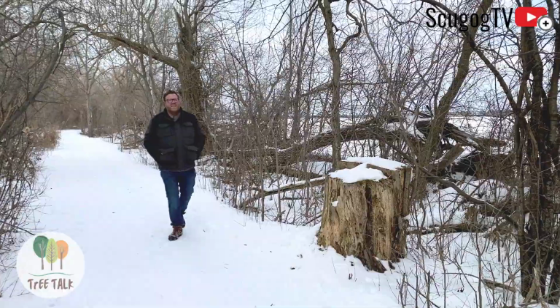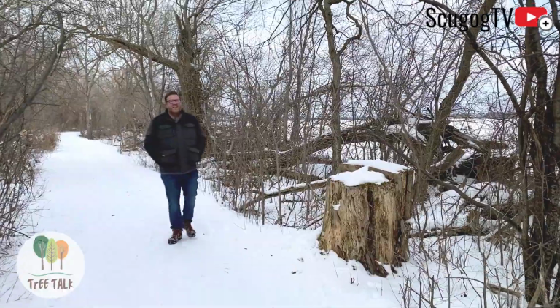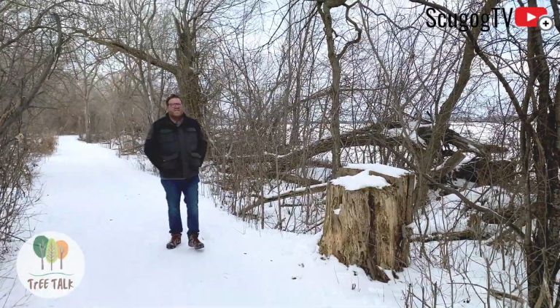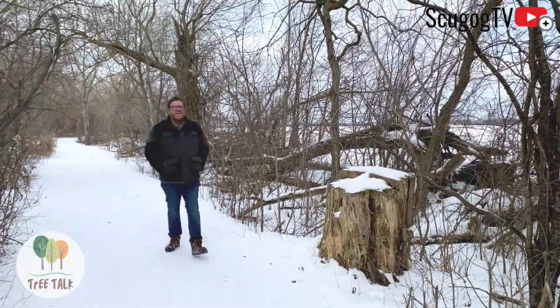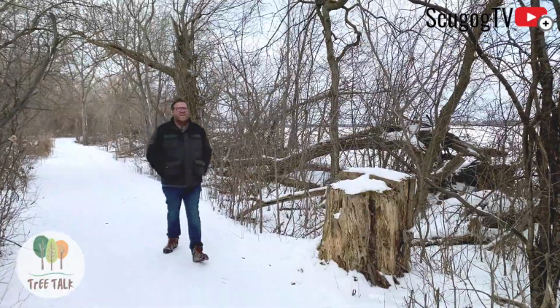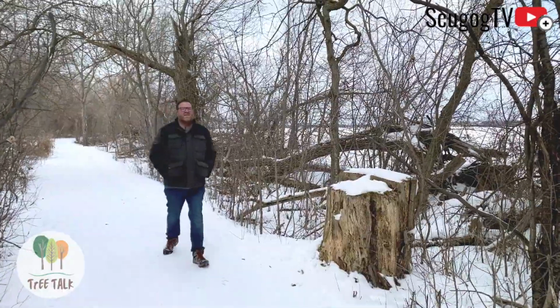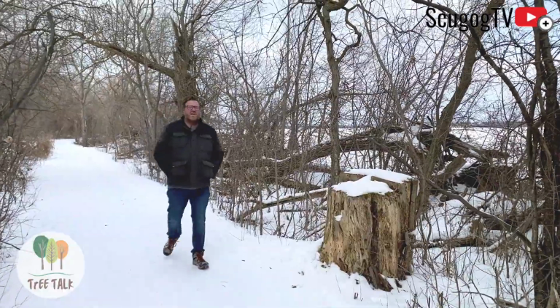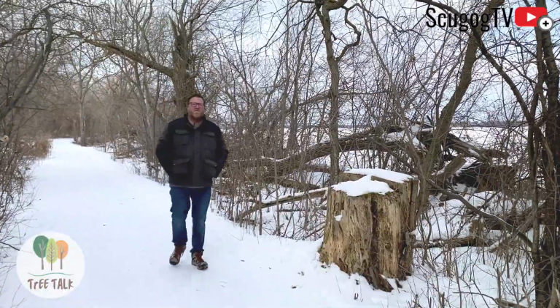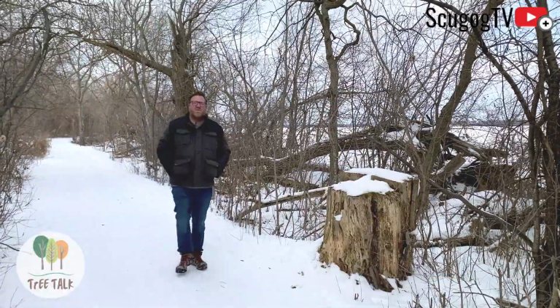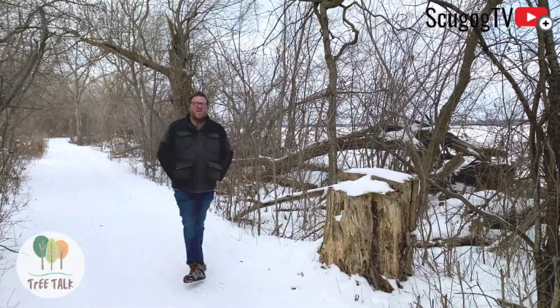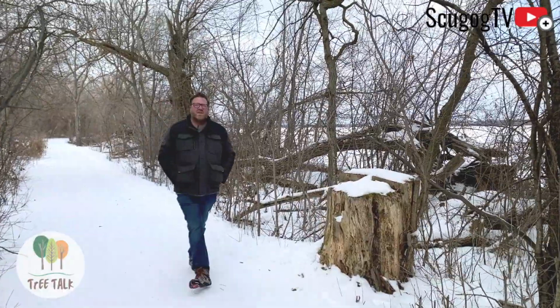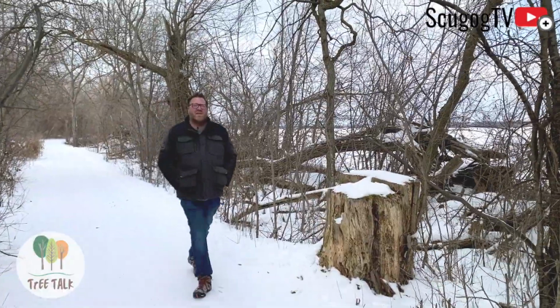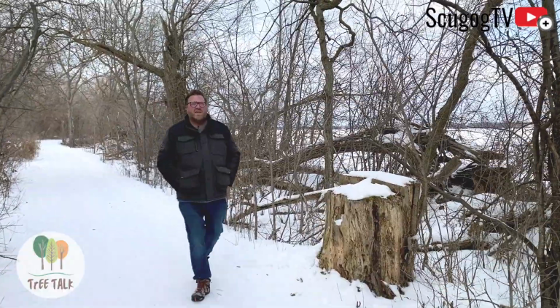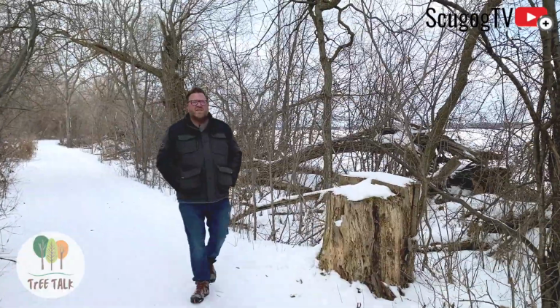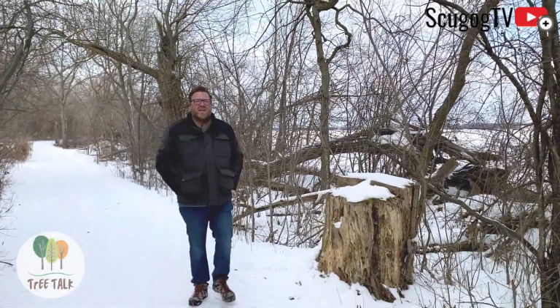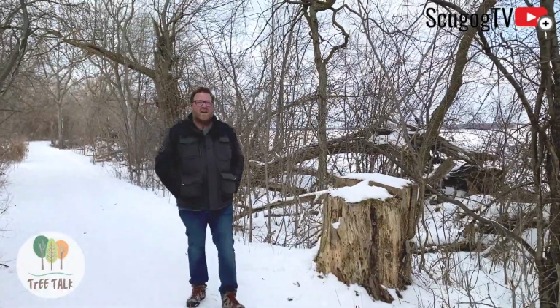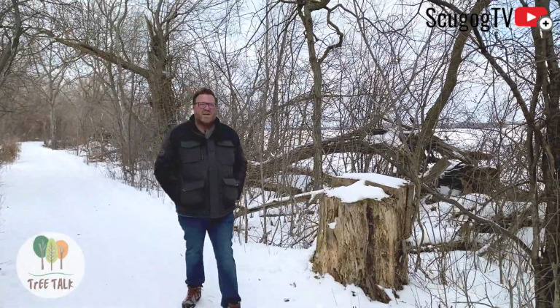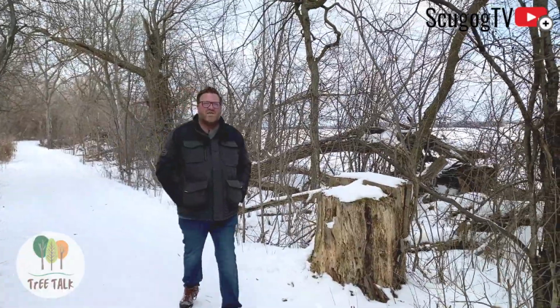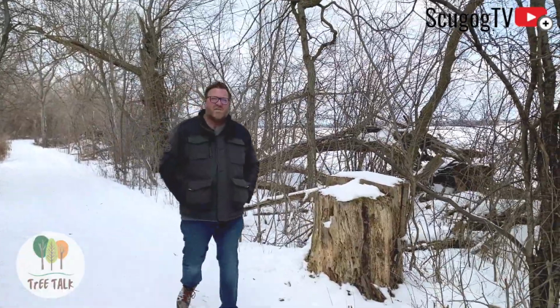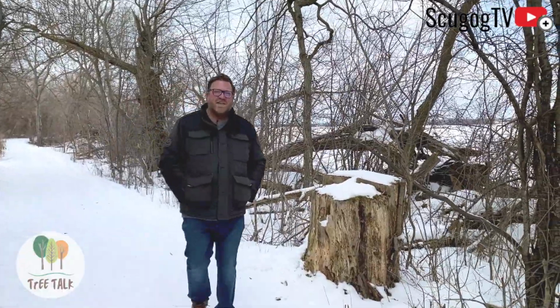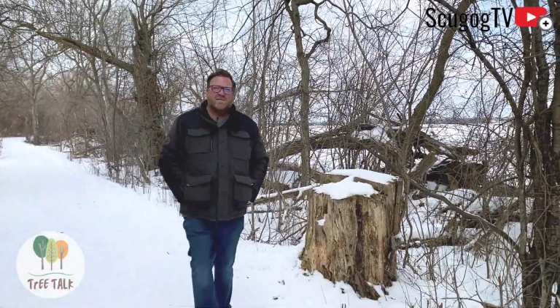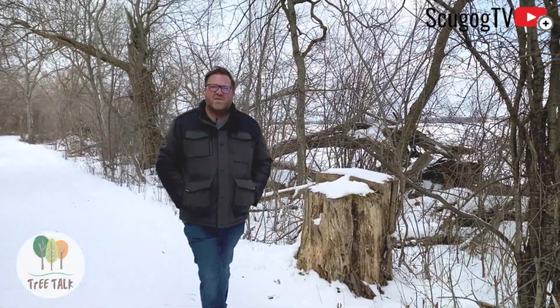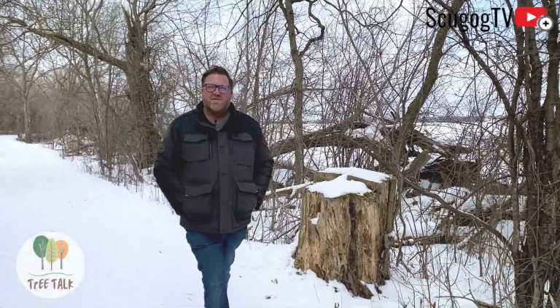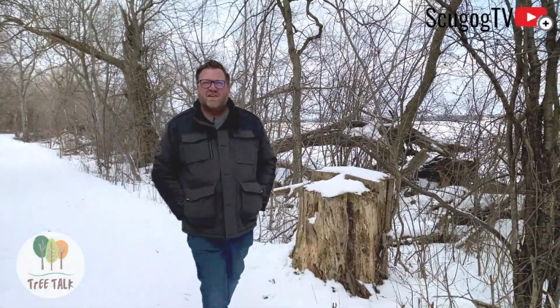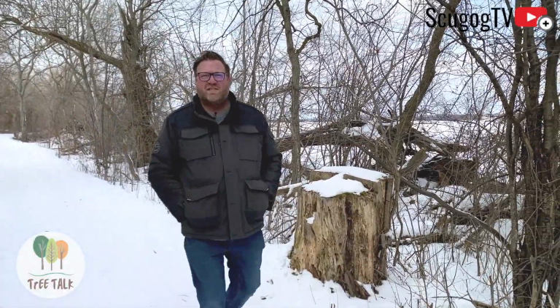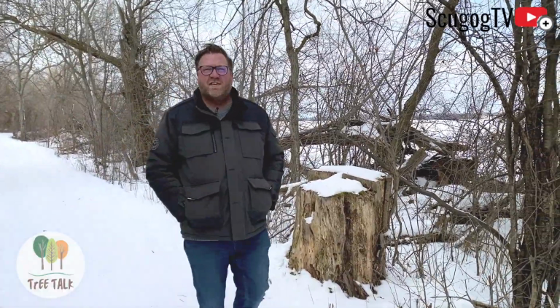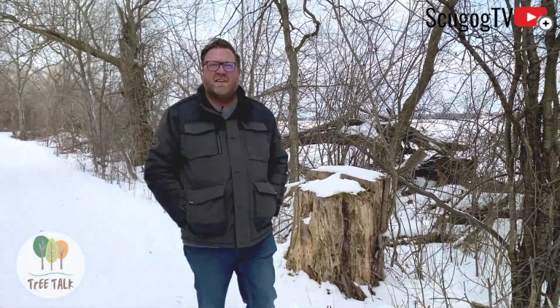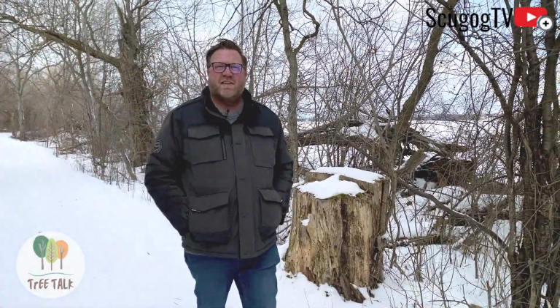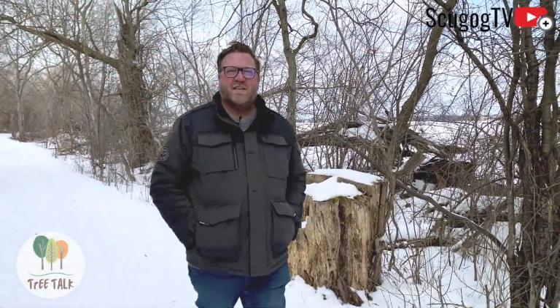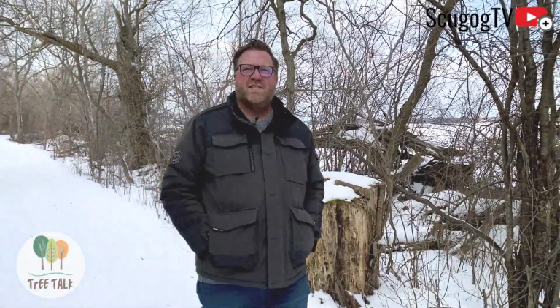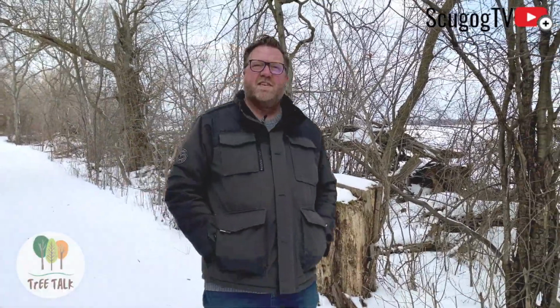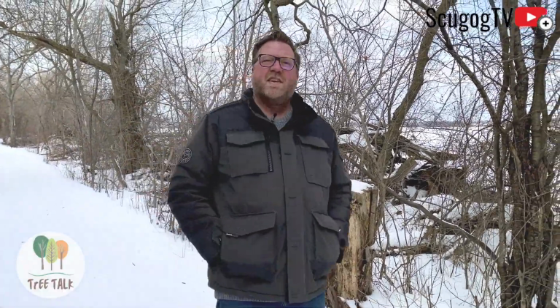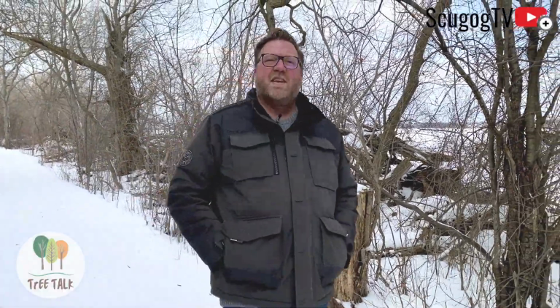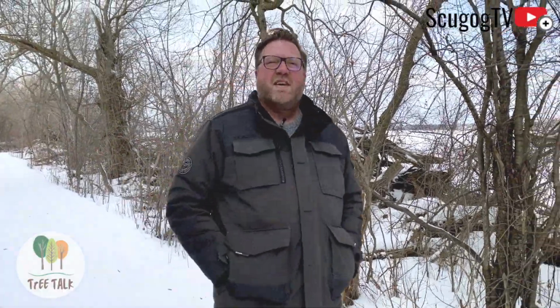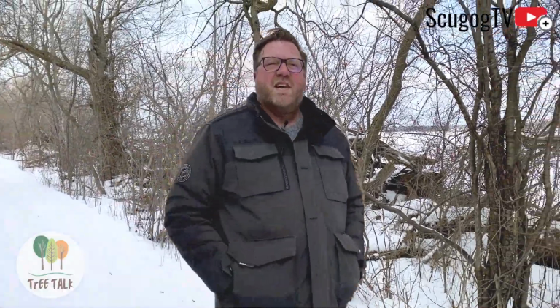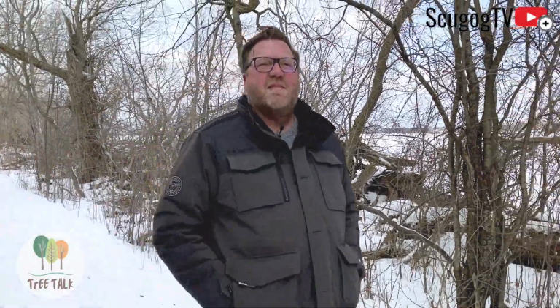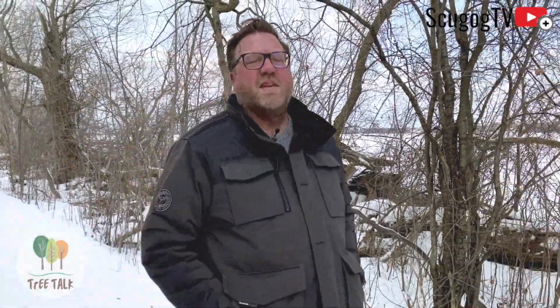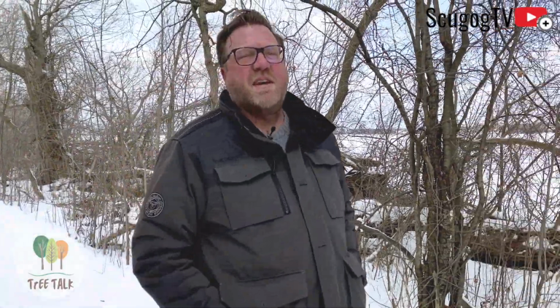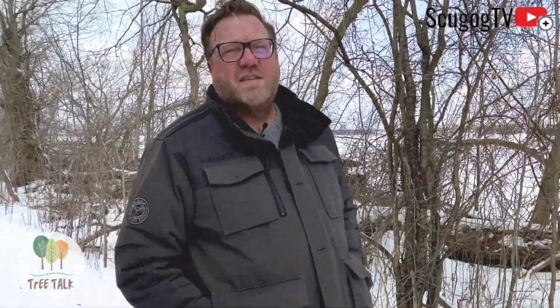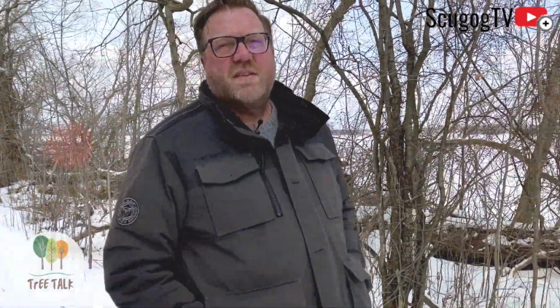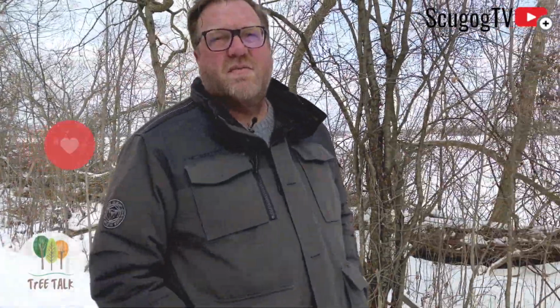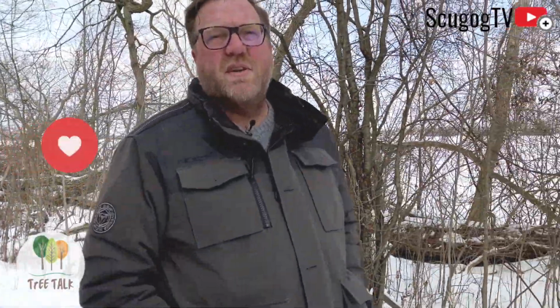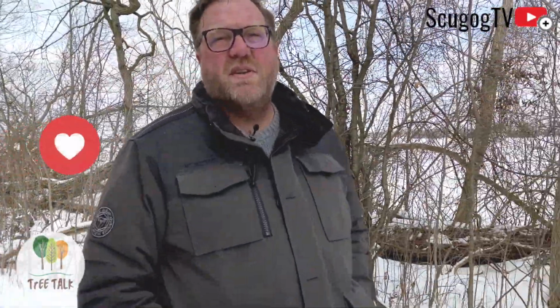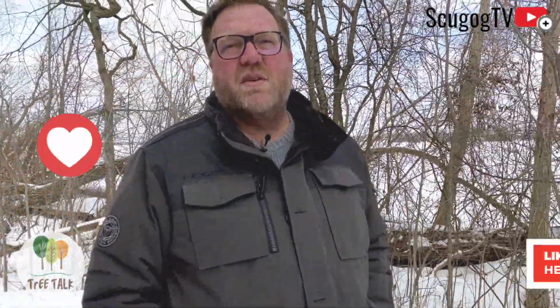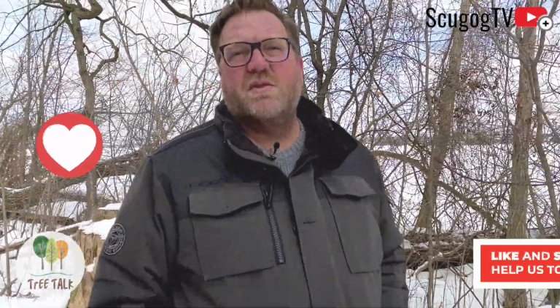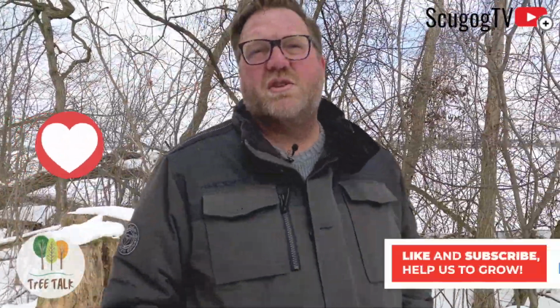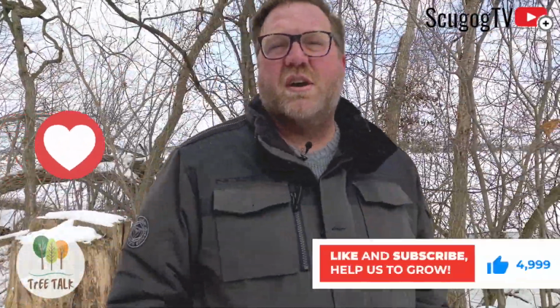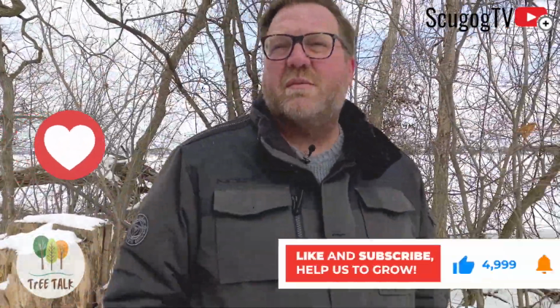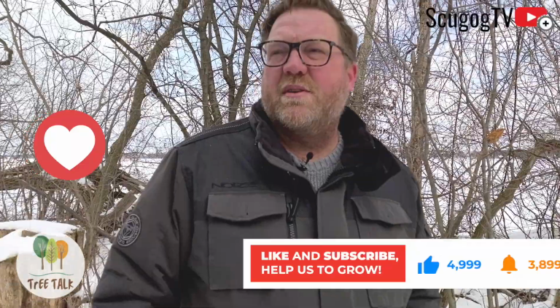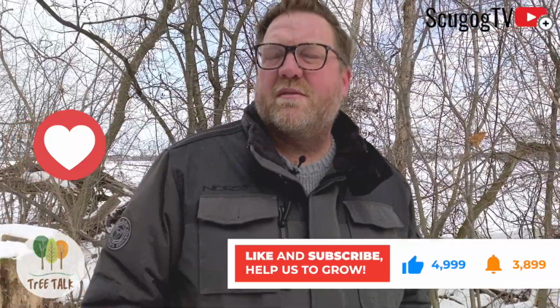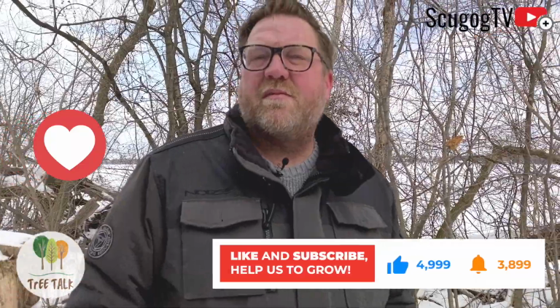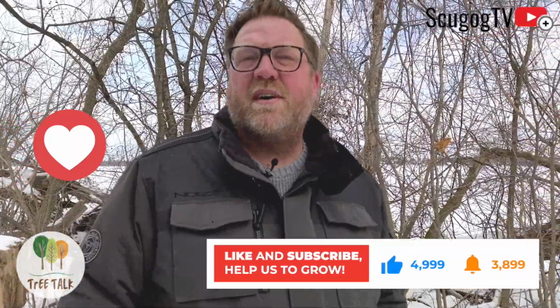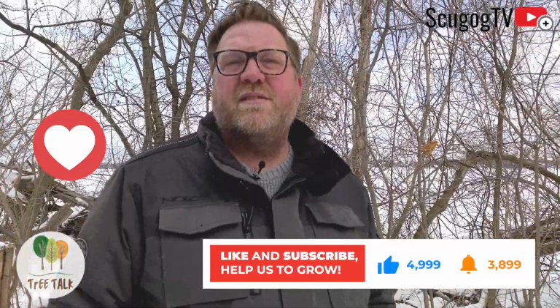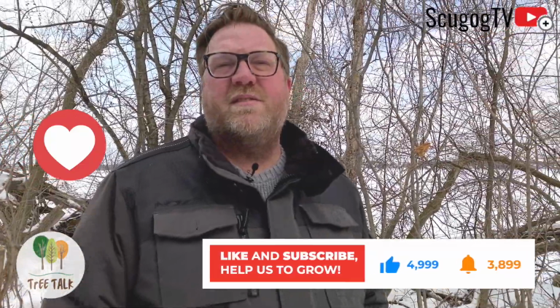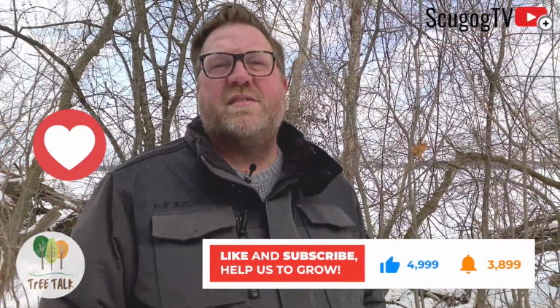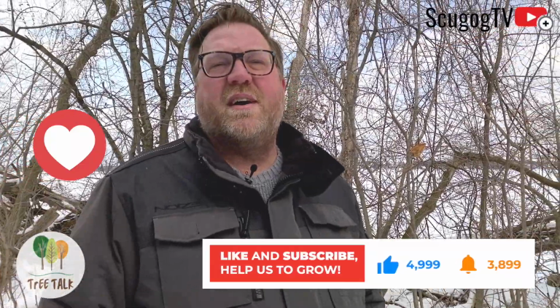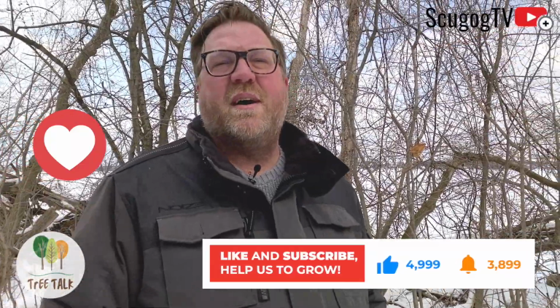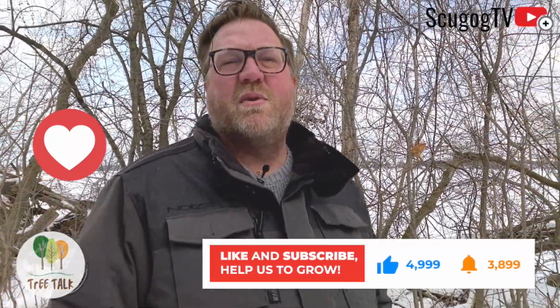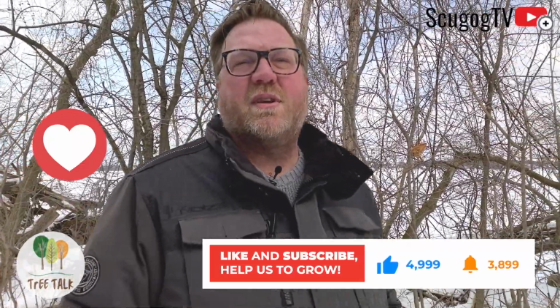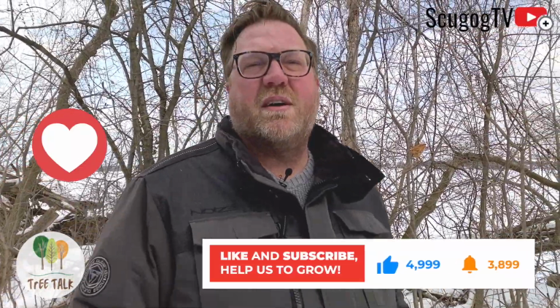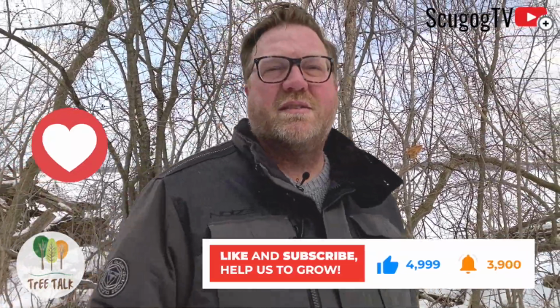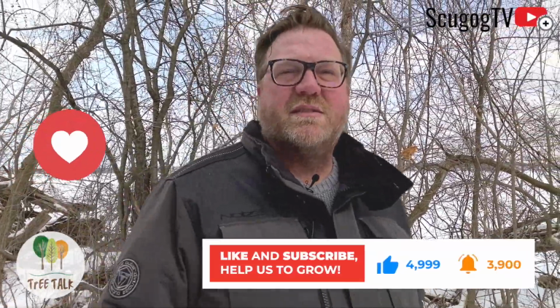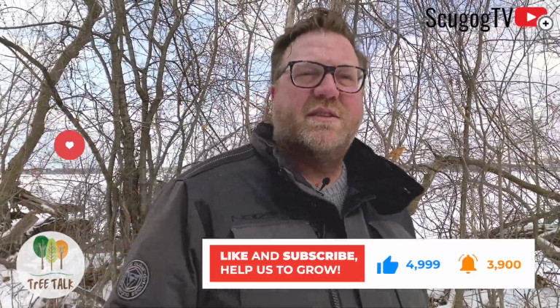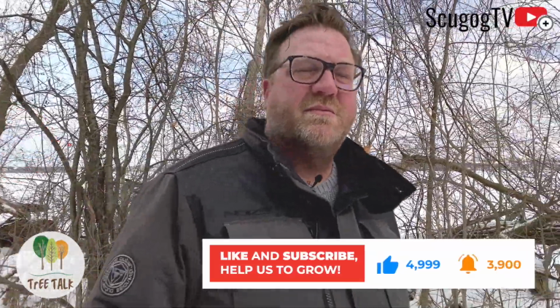Thanks for joining me in Talking Trees with Jason Ealing. If you like this video, share it with your friends and we'll talk to you soon.